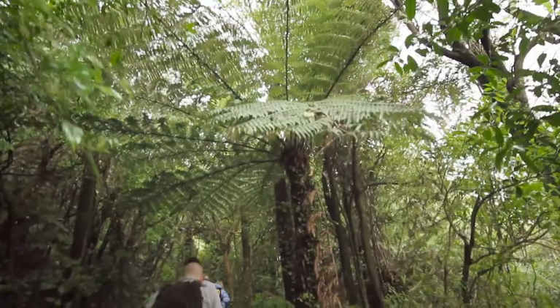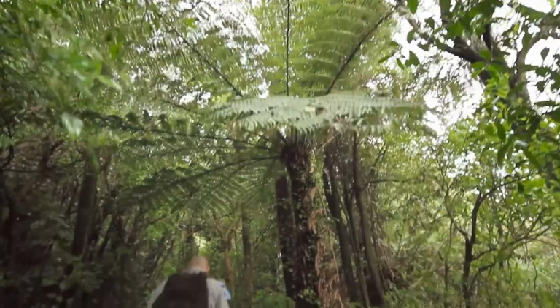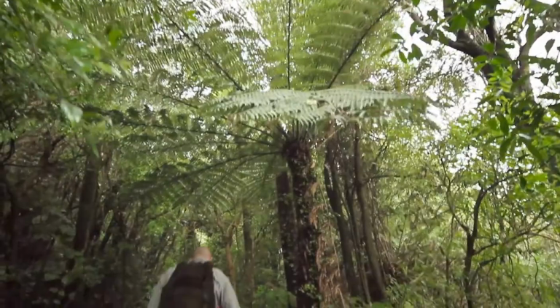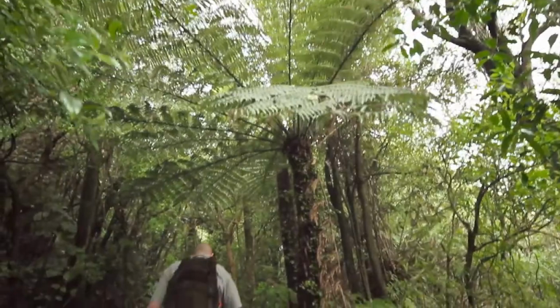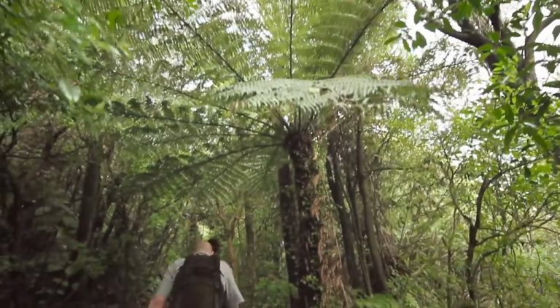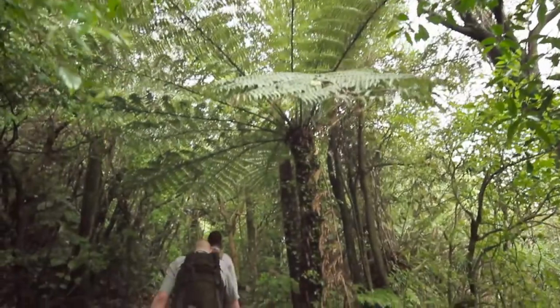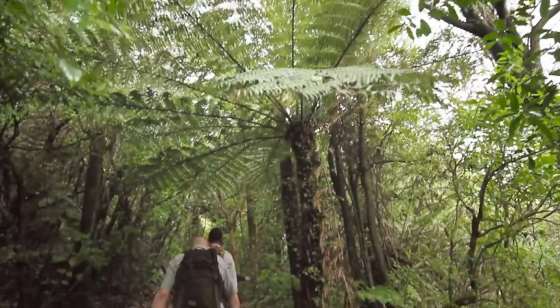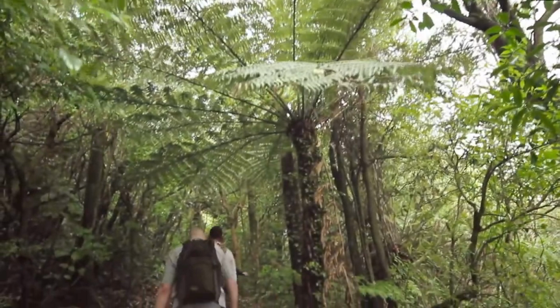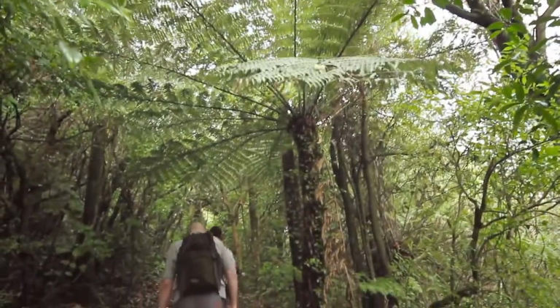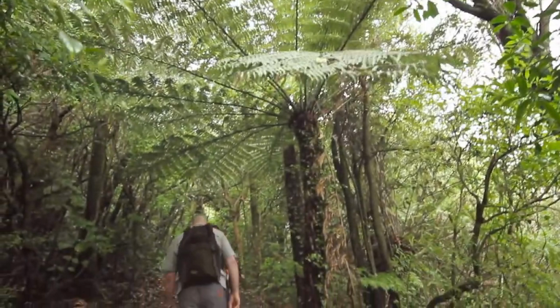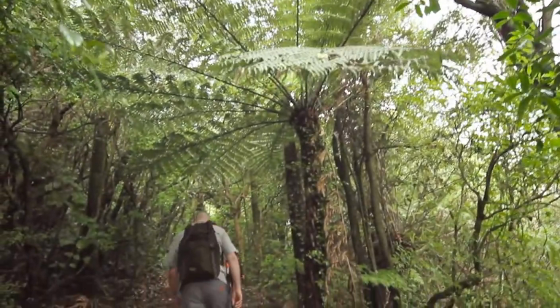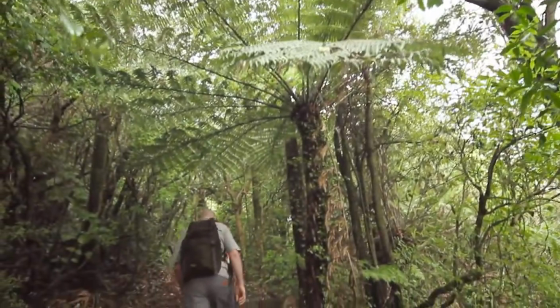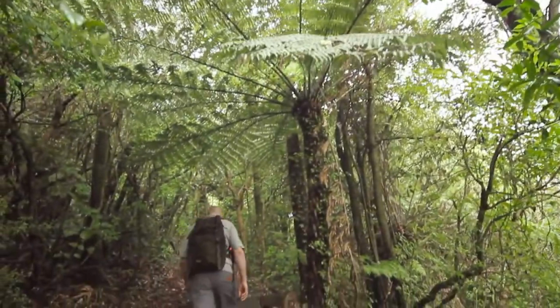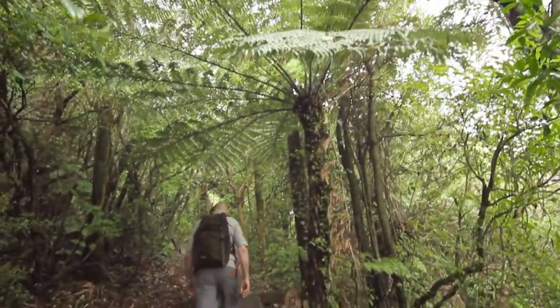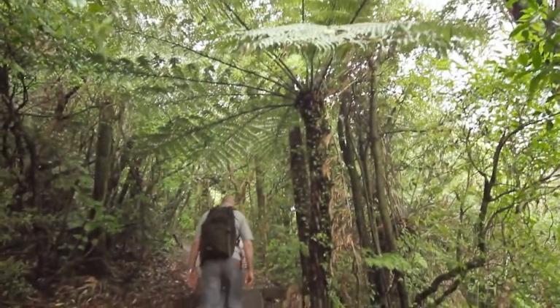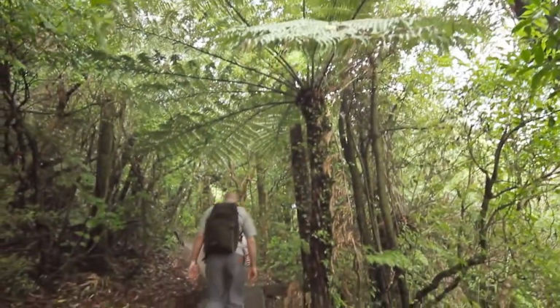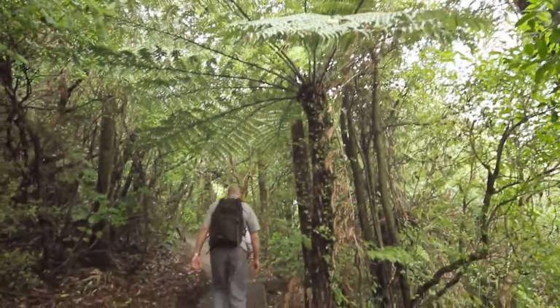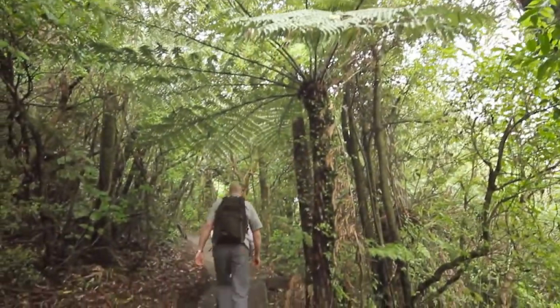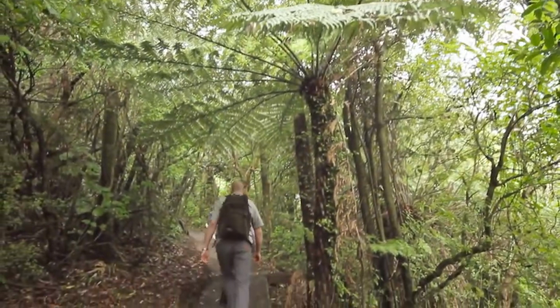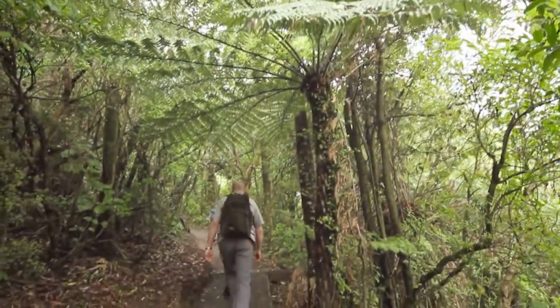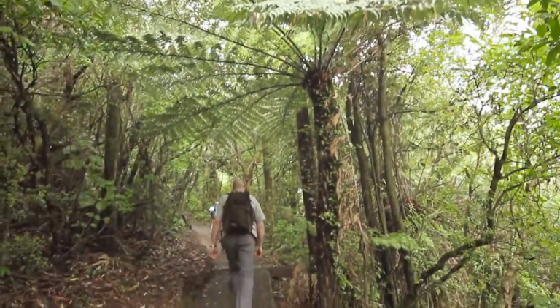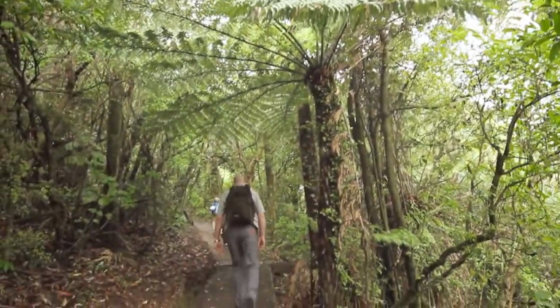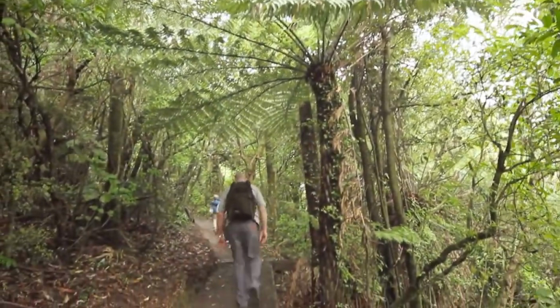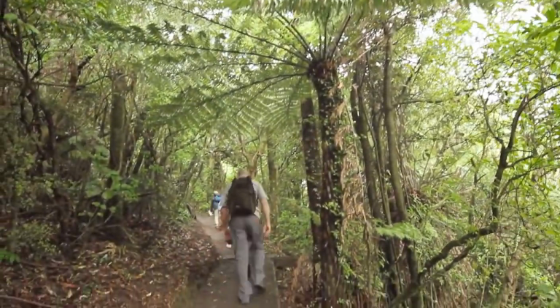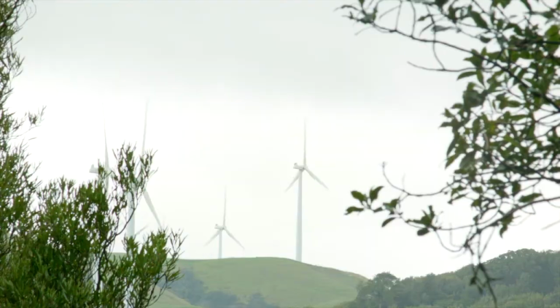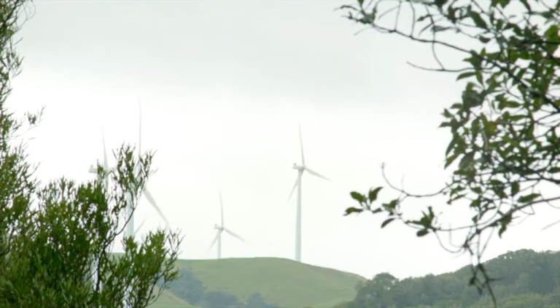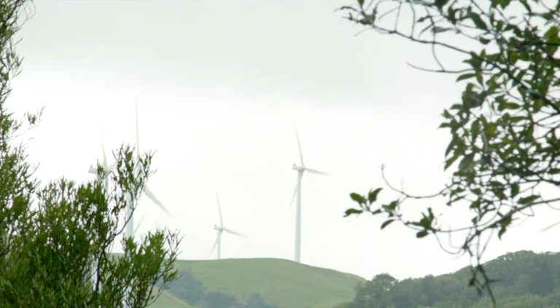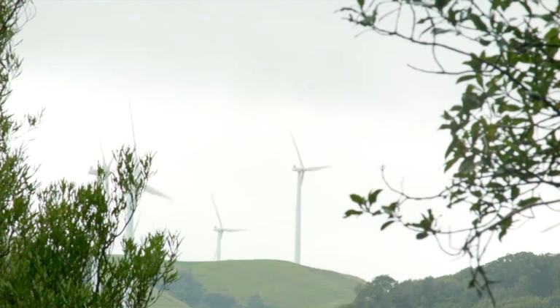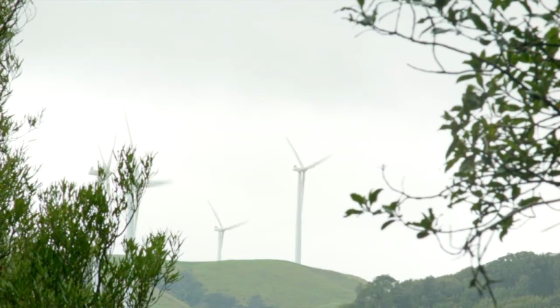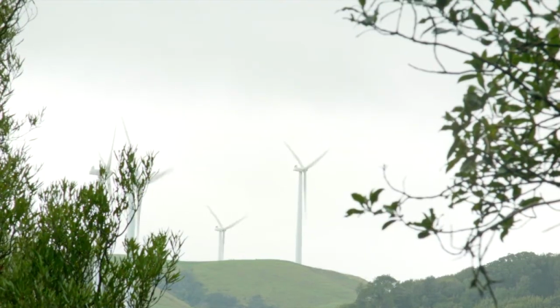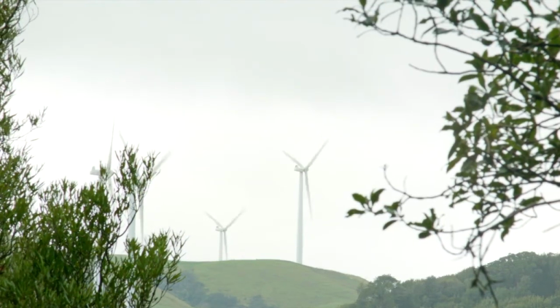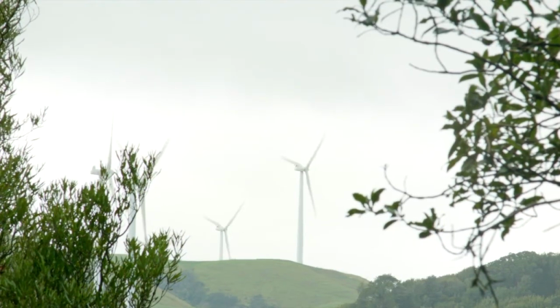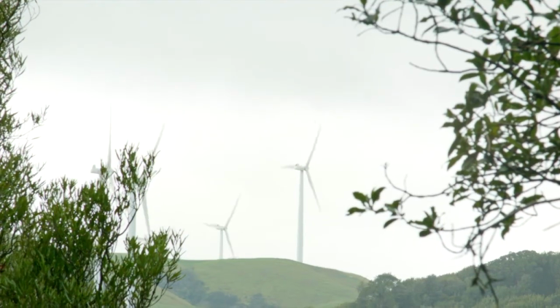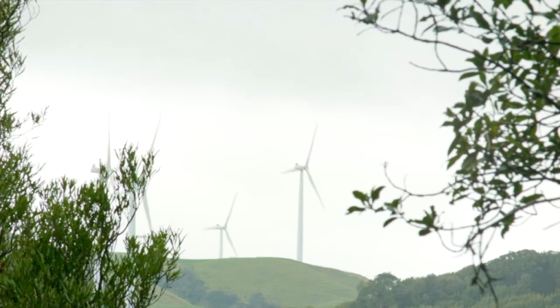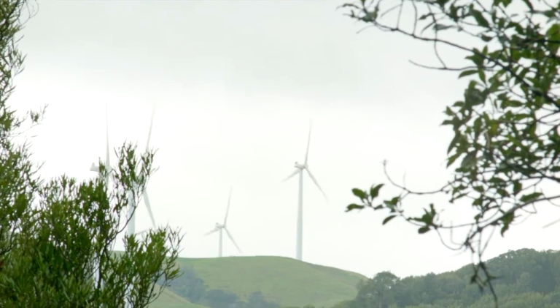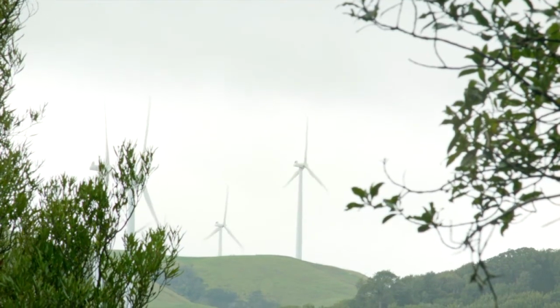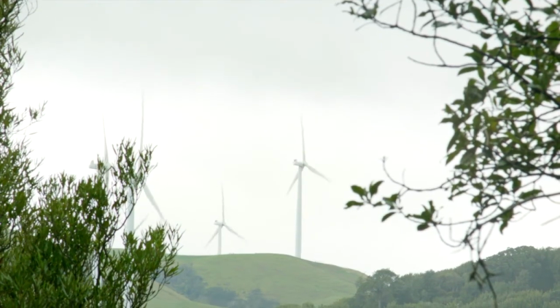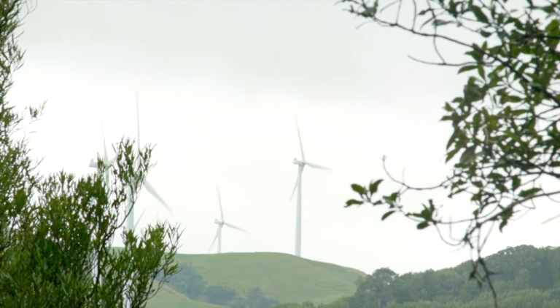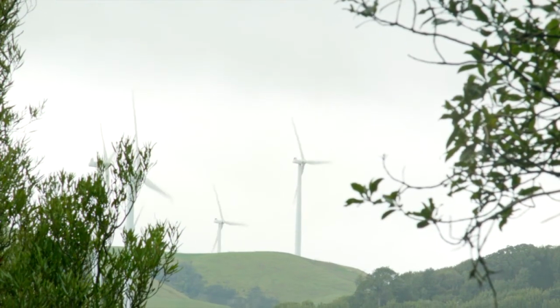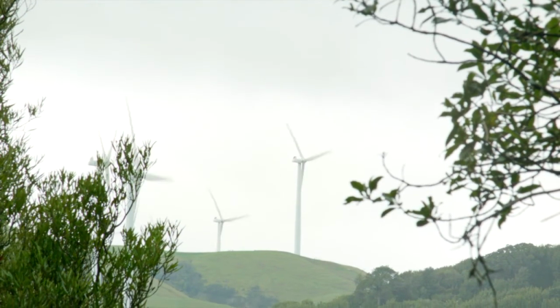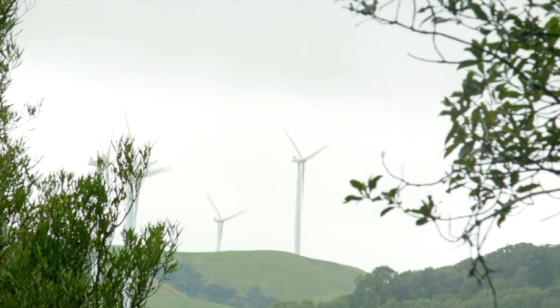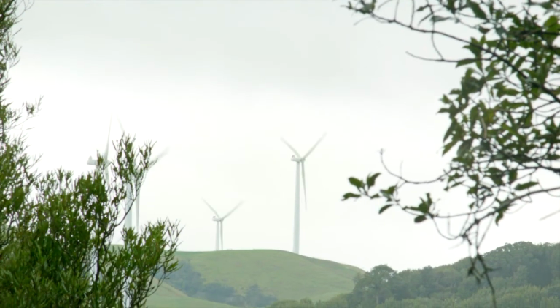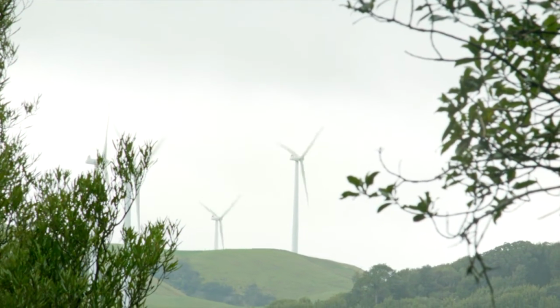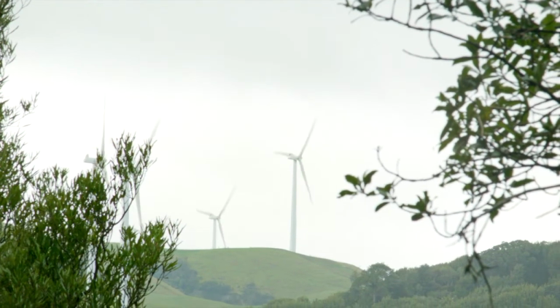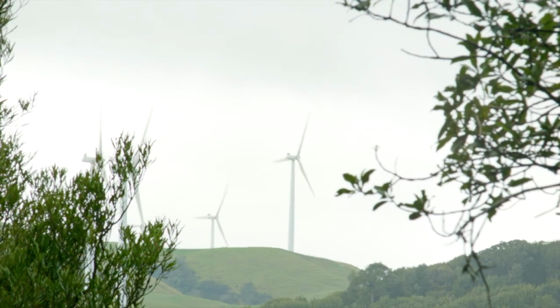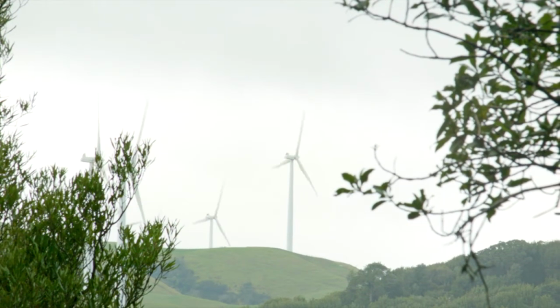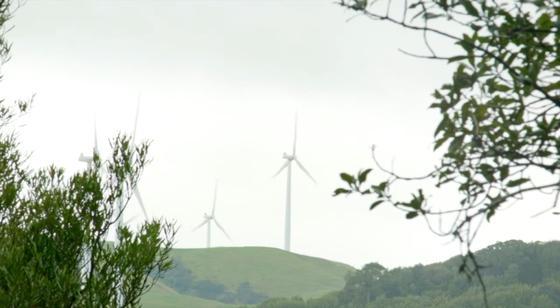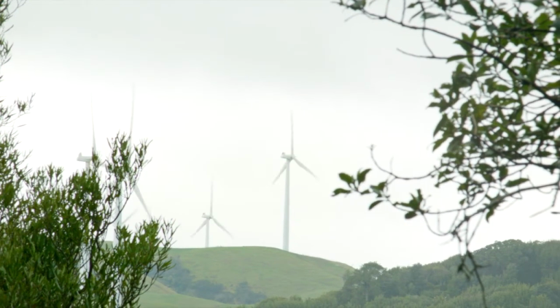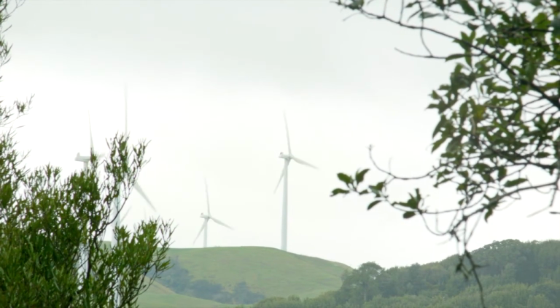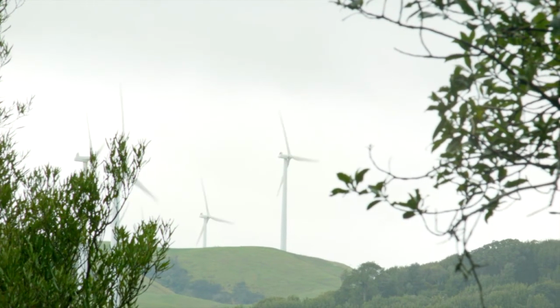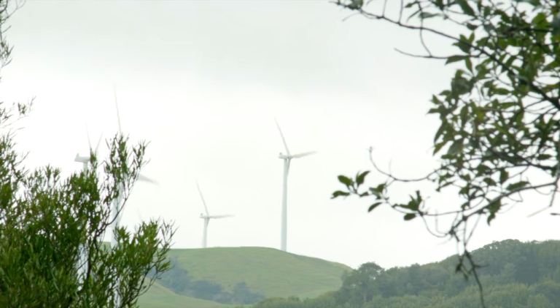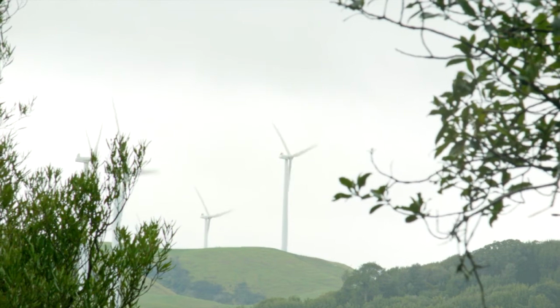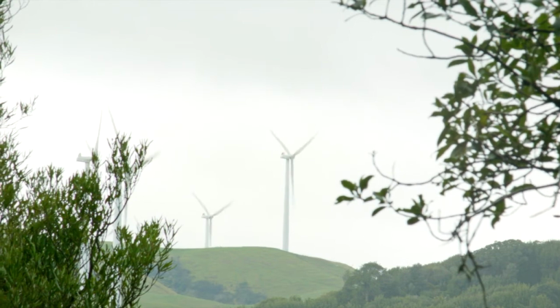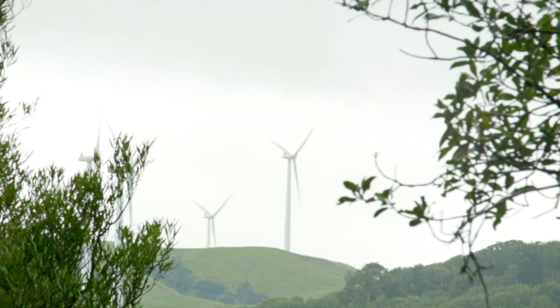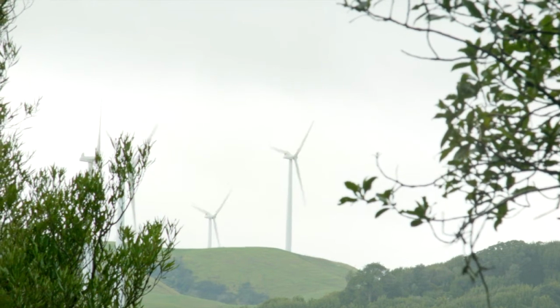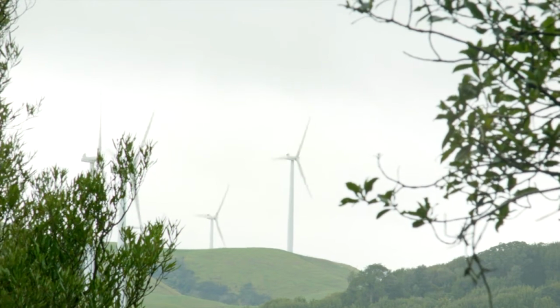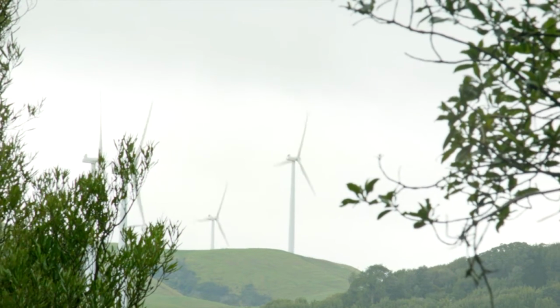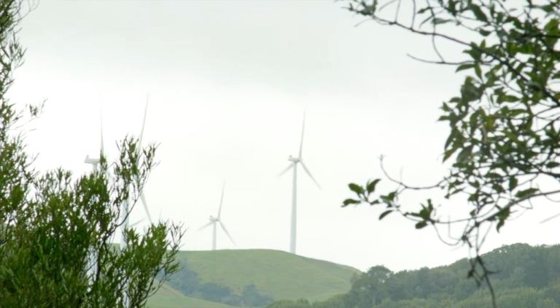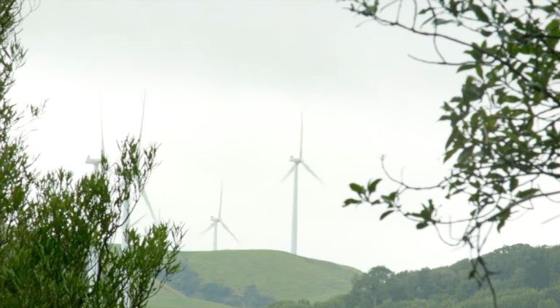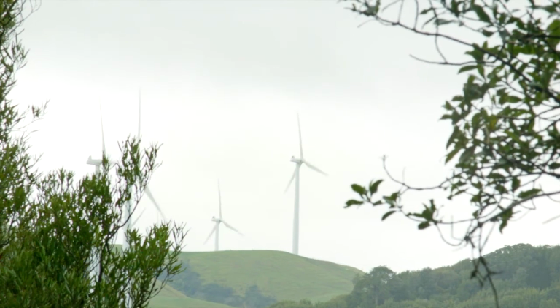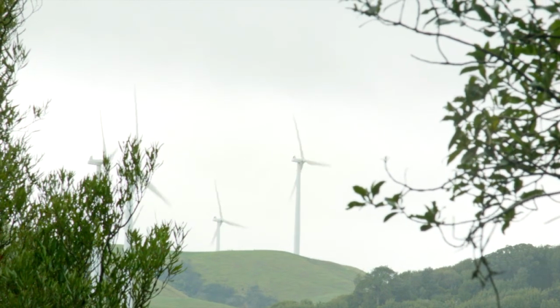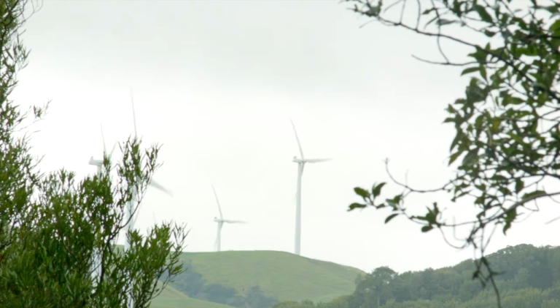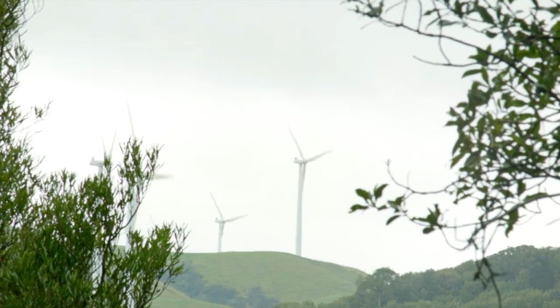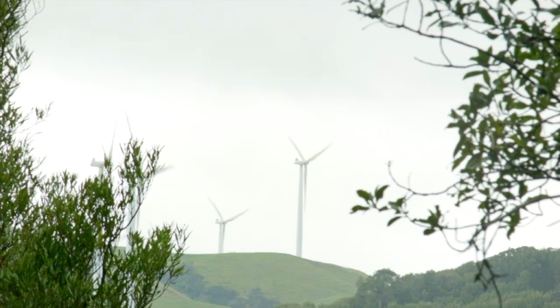Discover how the power of Tāwhirimātea, atua of winds, is being harnessed to generate electricity.